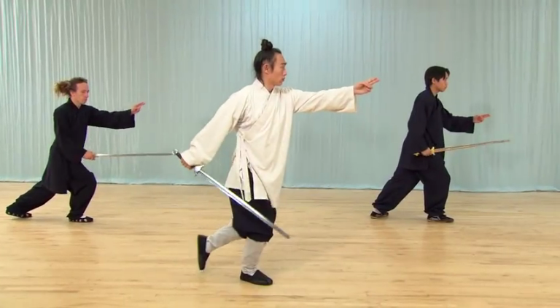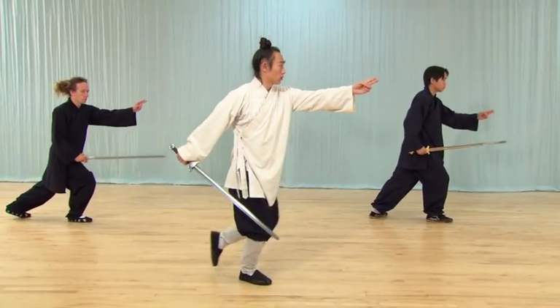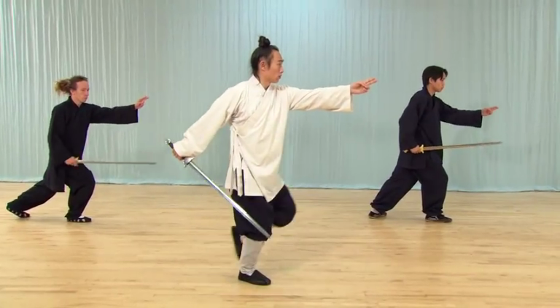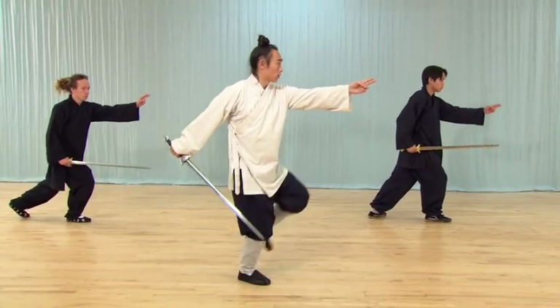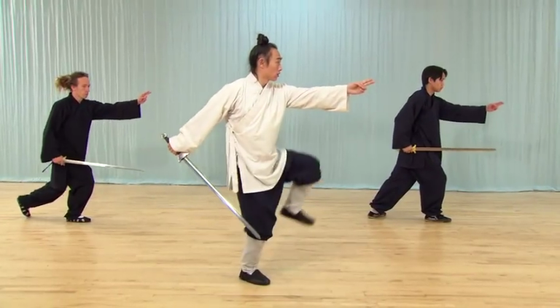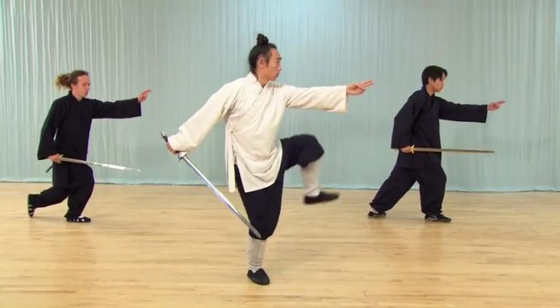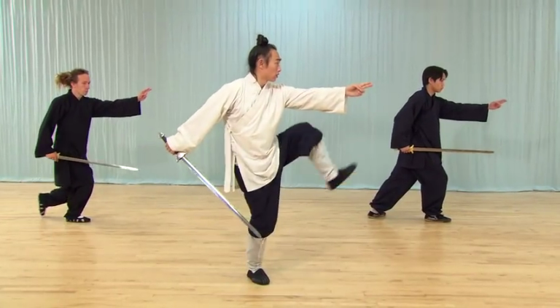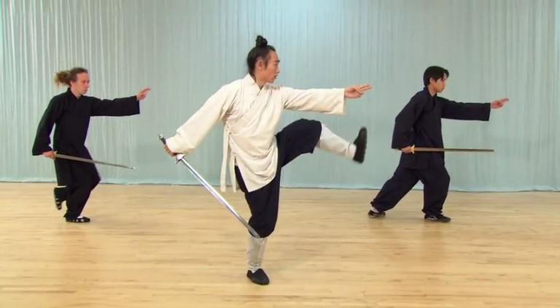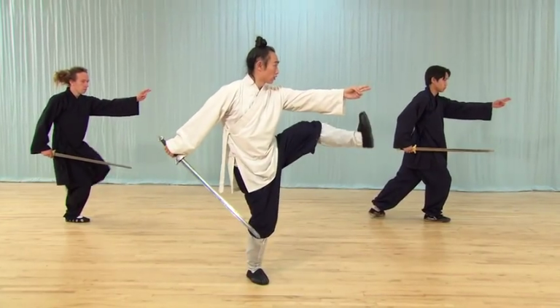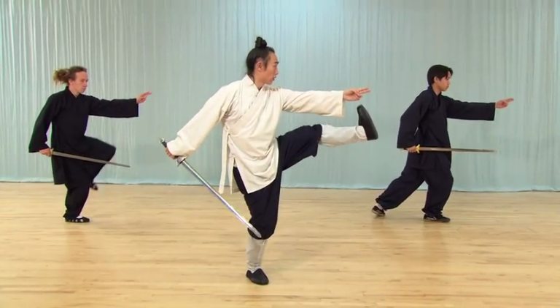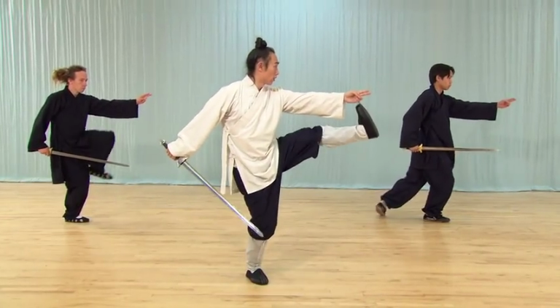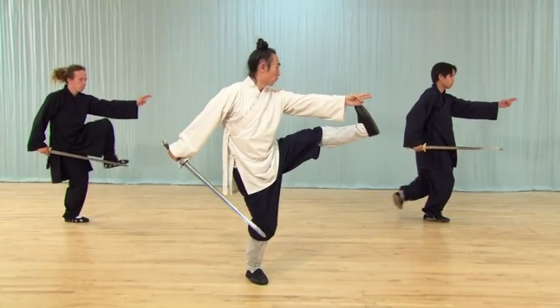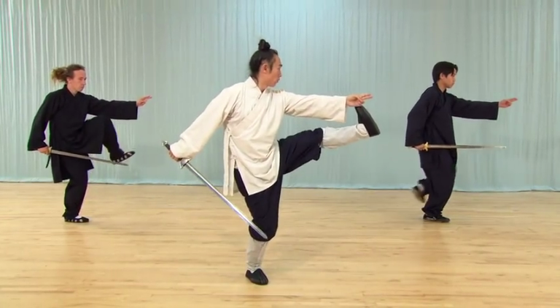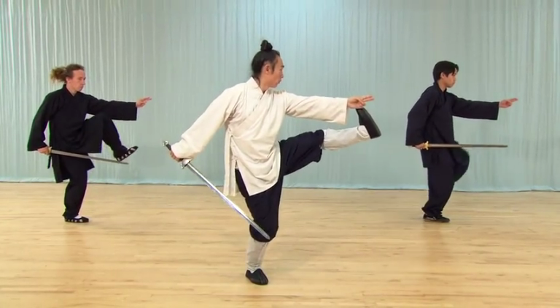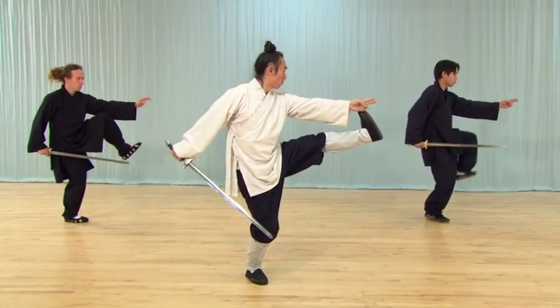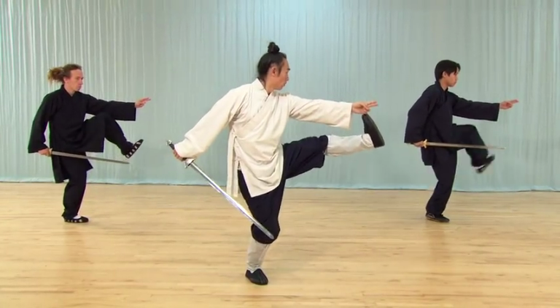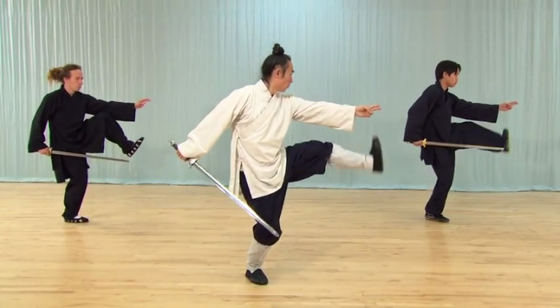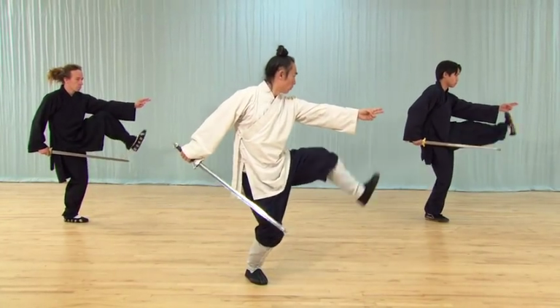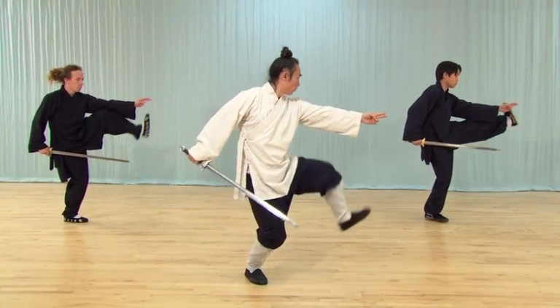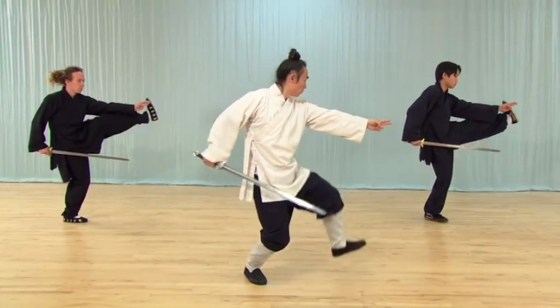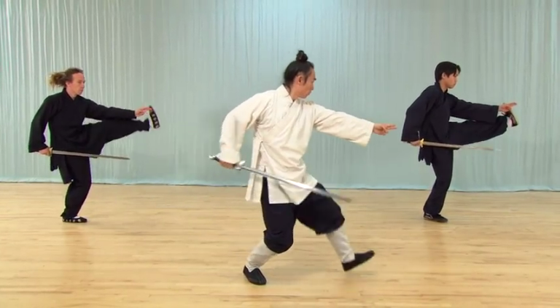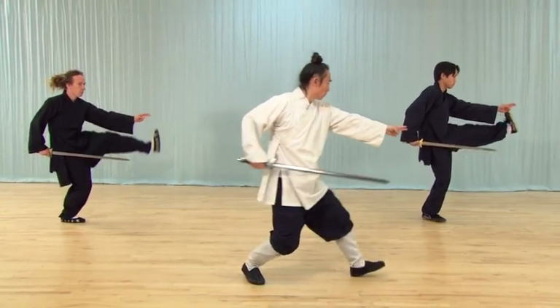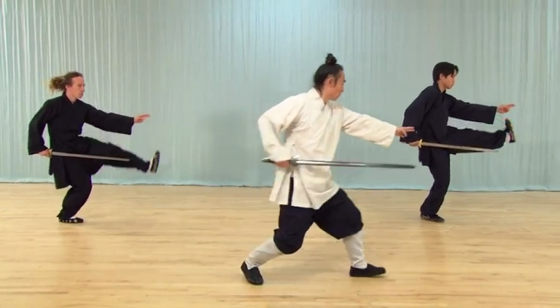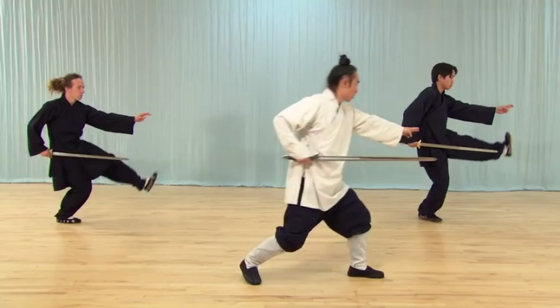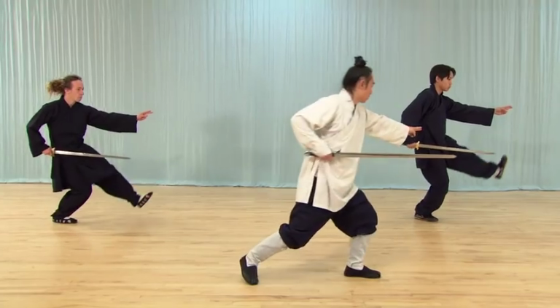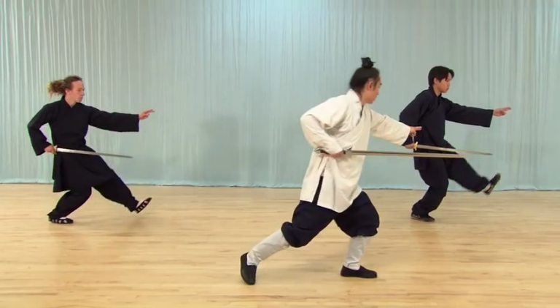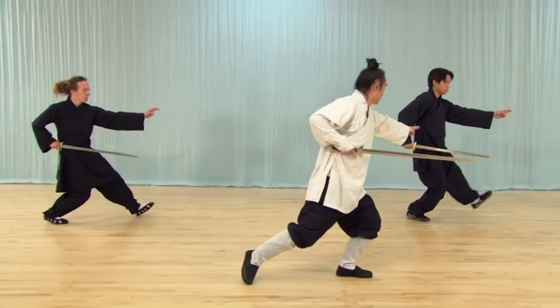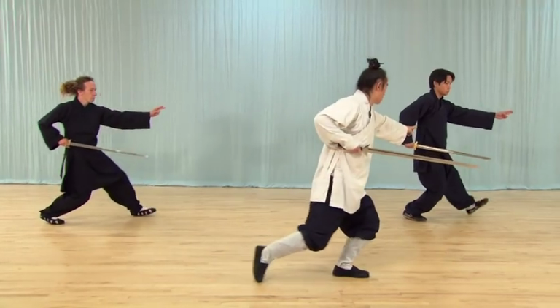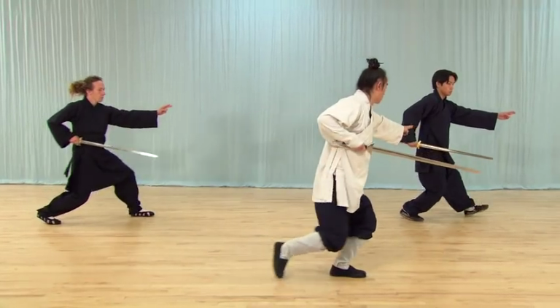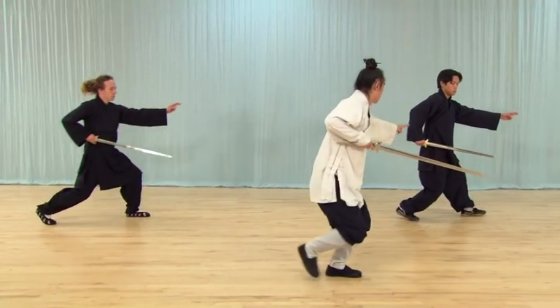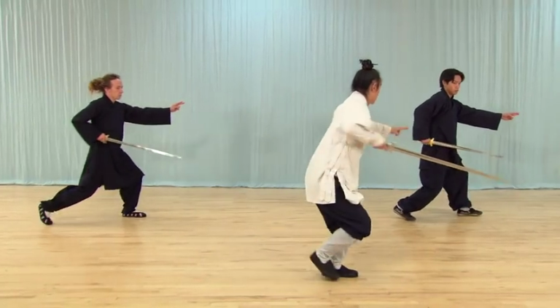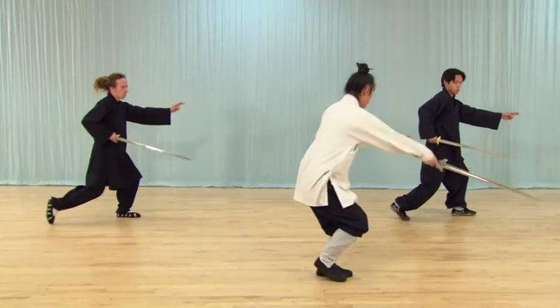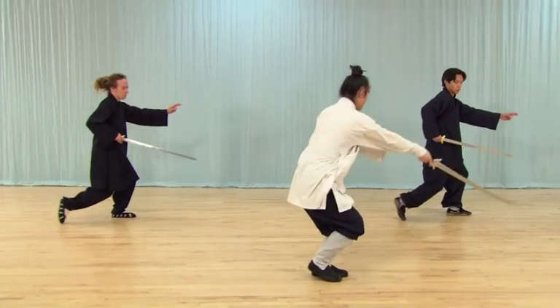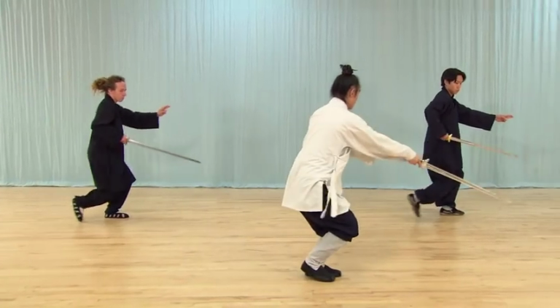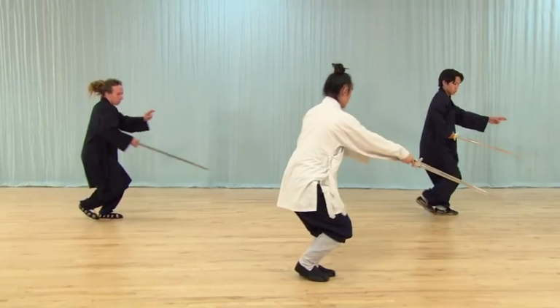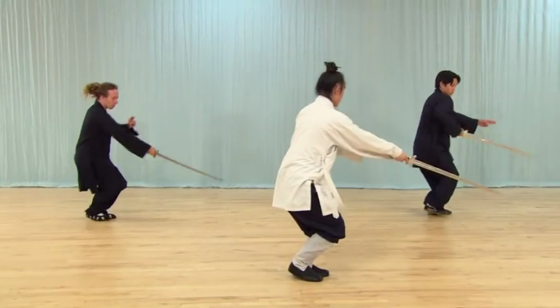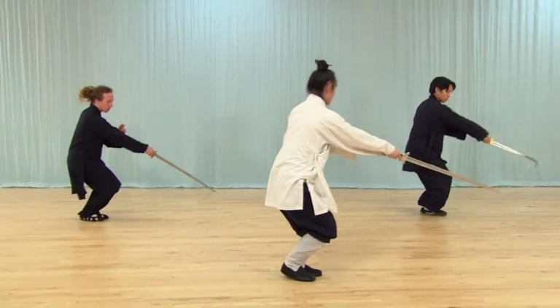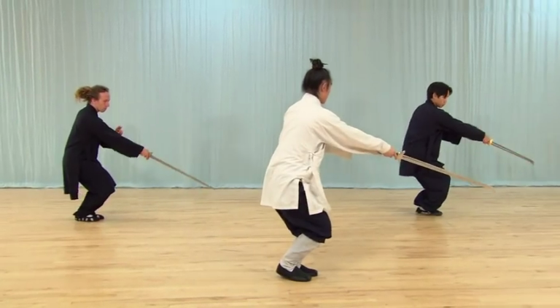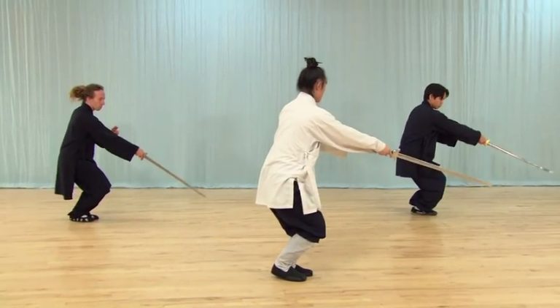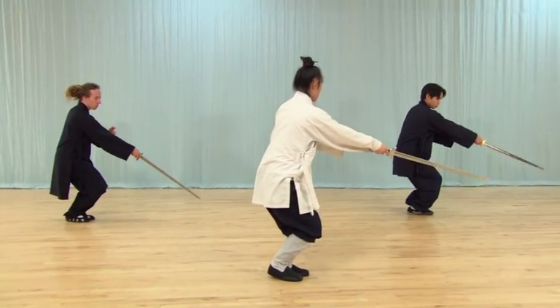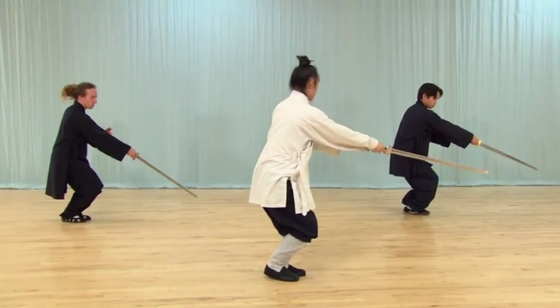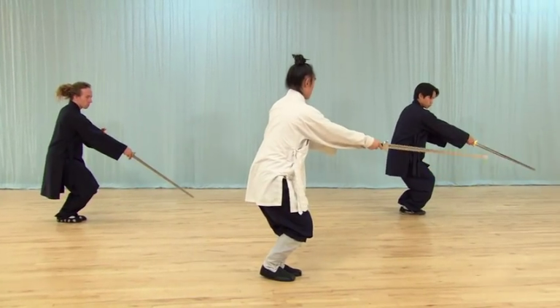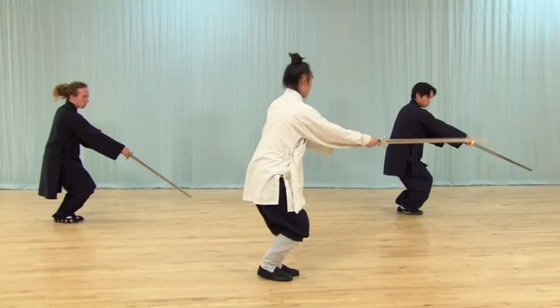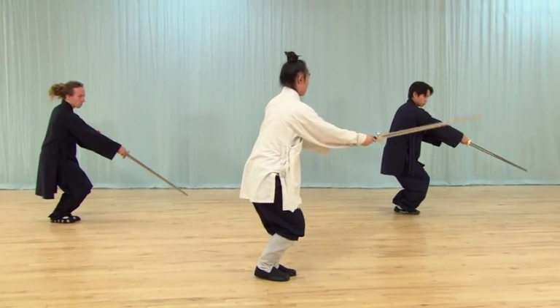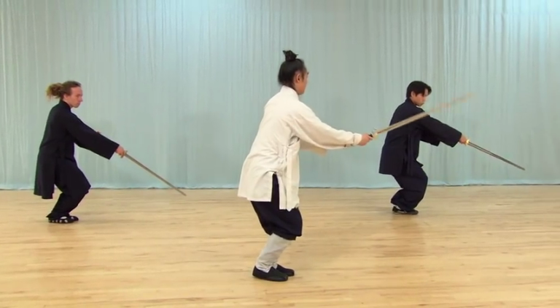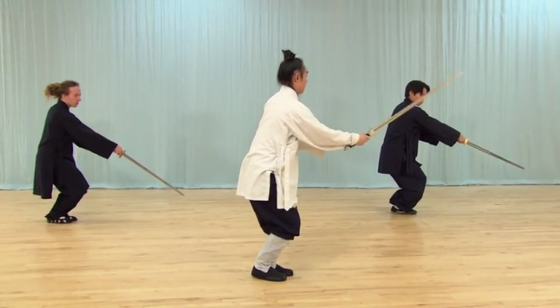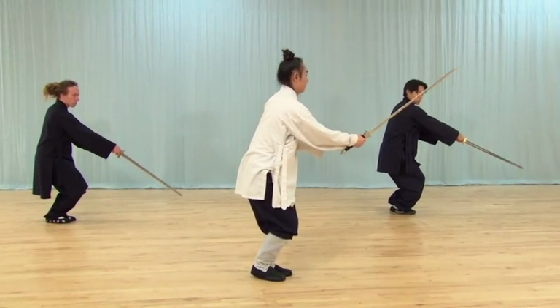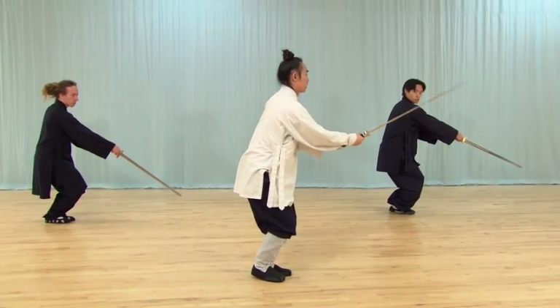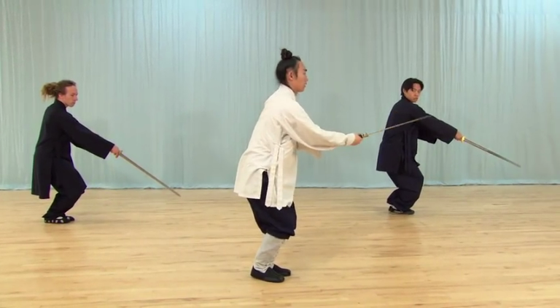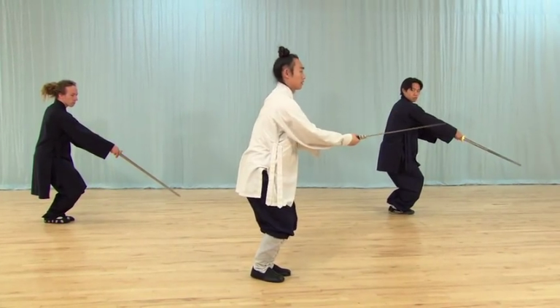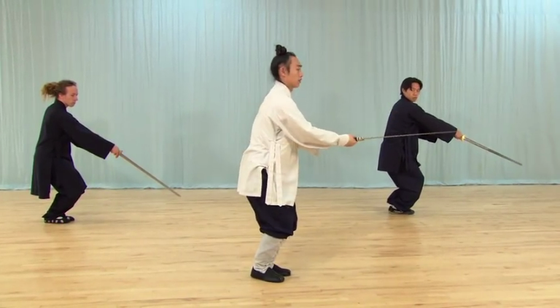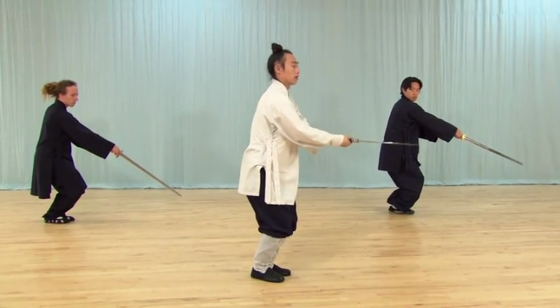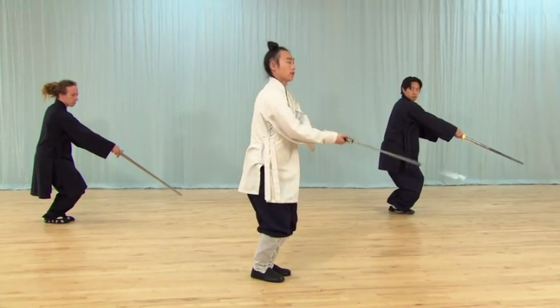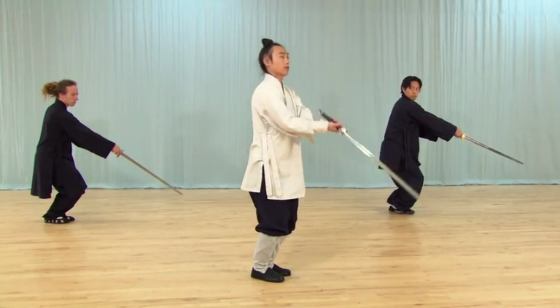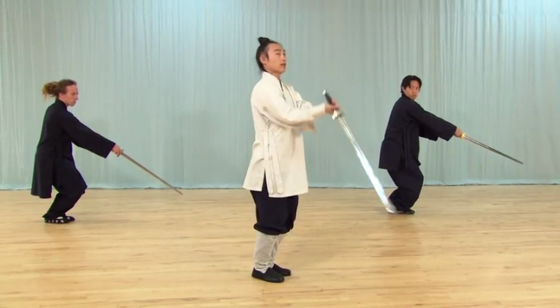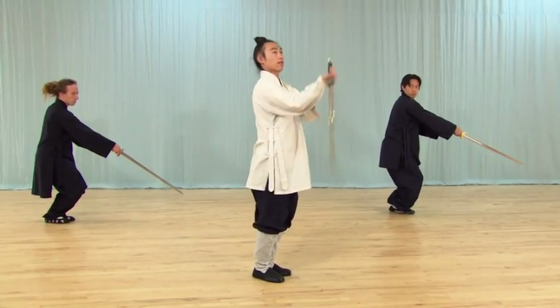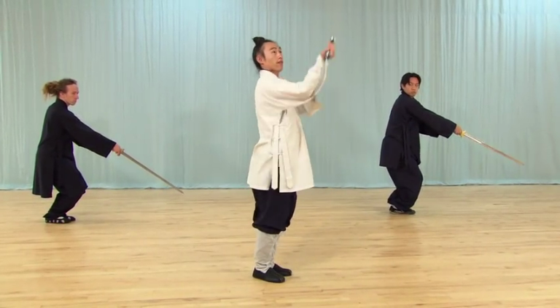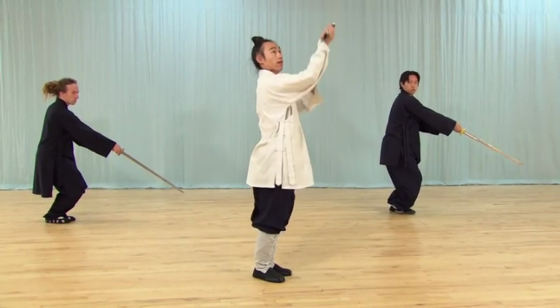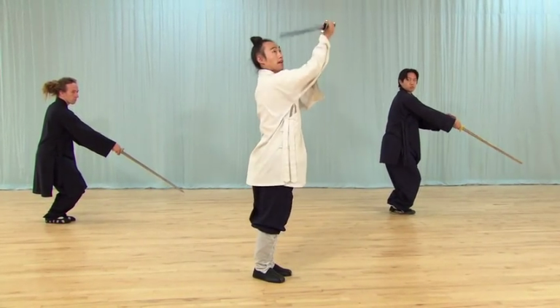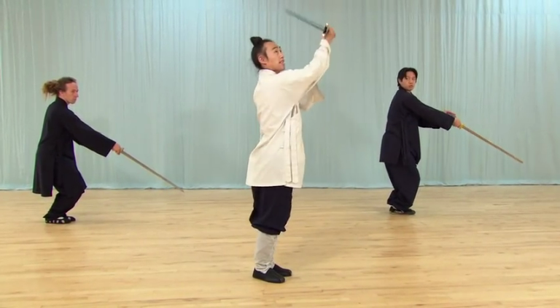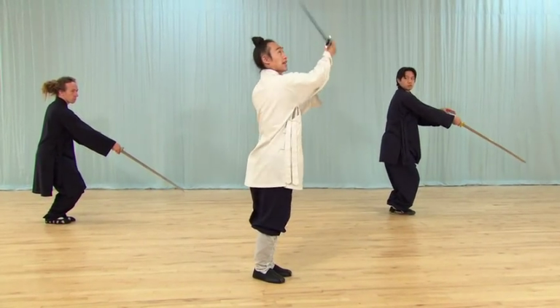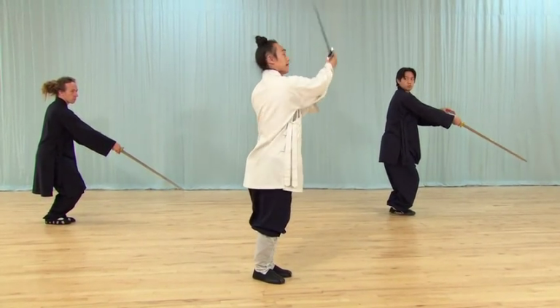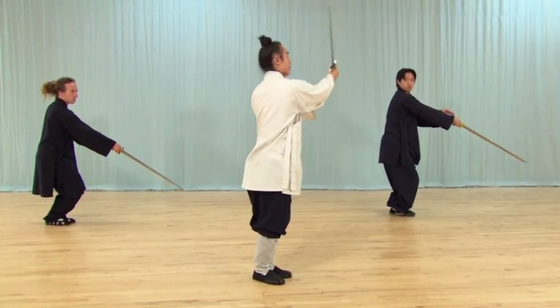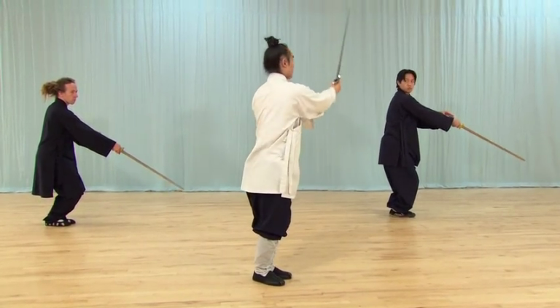The Wudong Taiyi Daoist sword sequence is demonstrated in detail, making it easy for the viewer to learn.